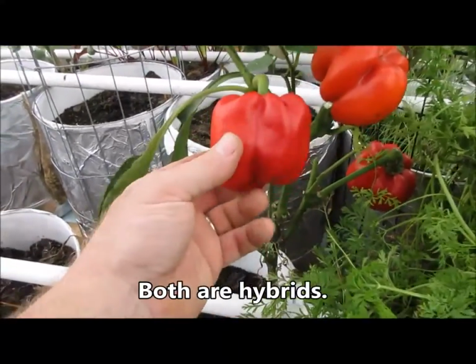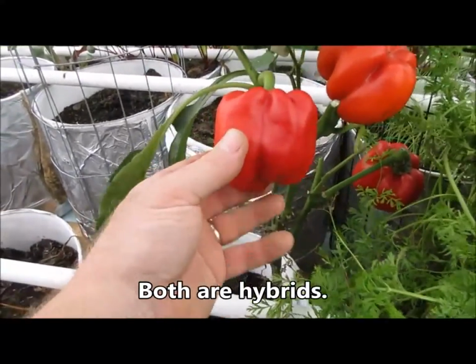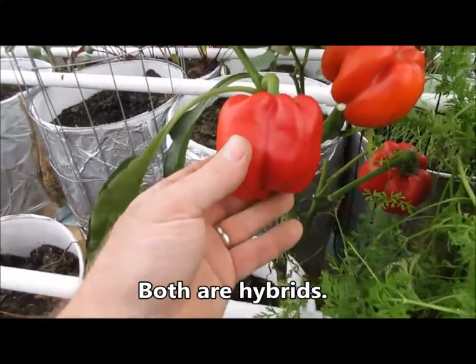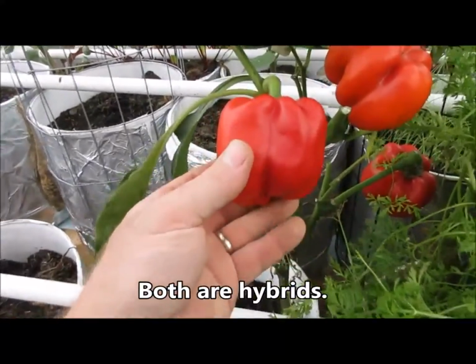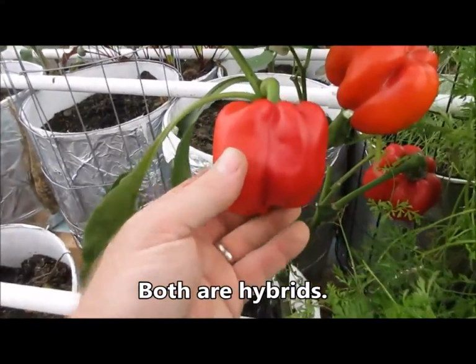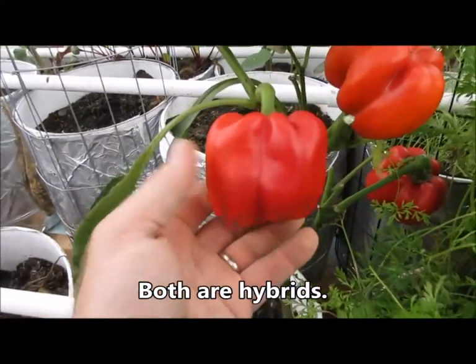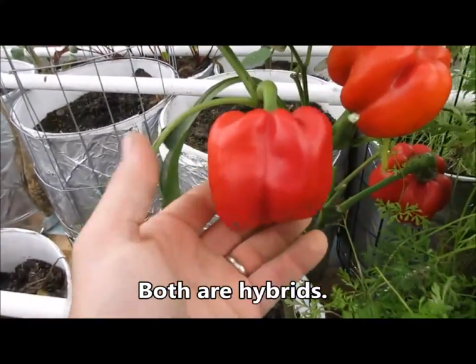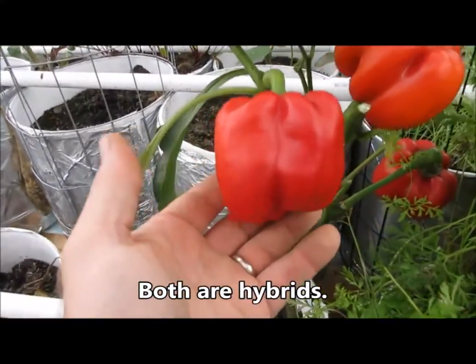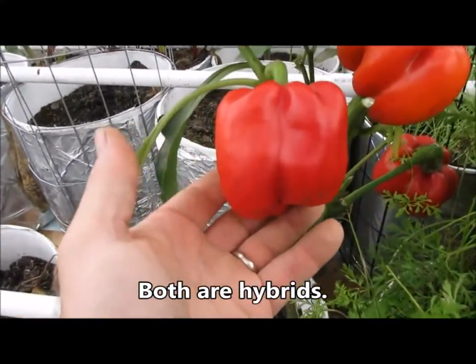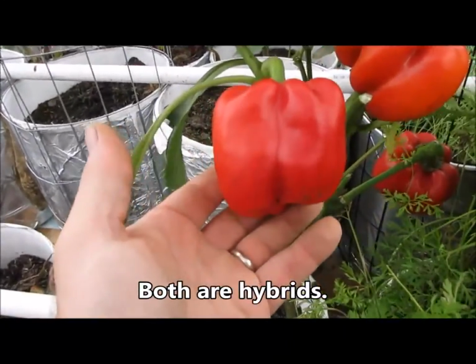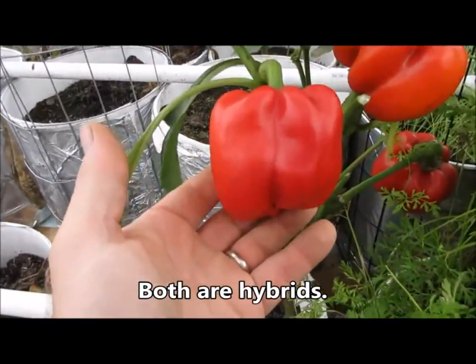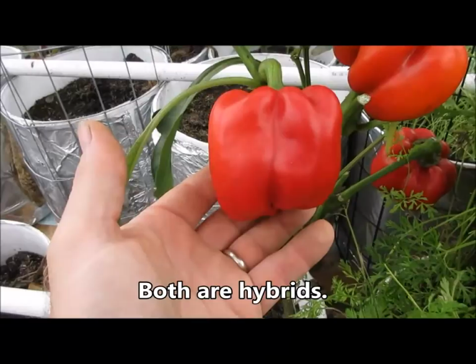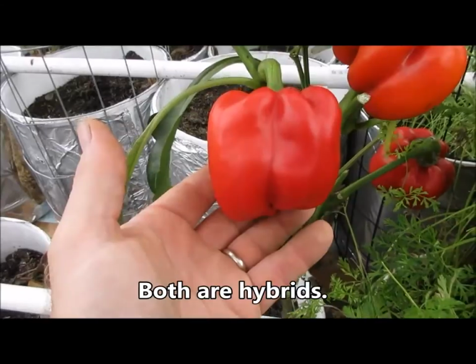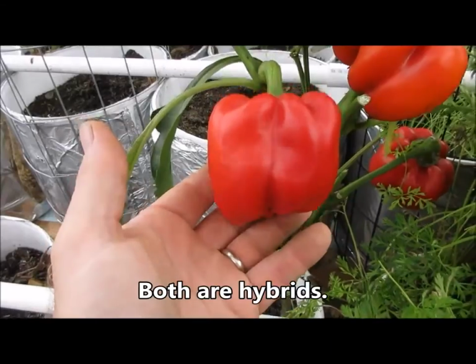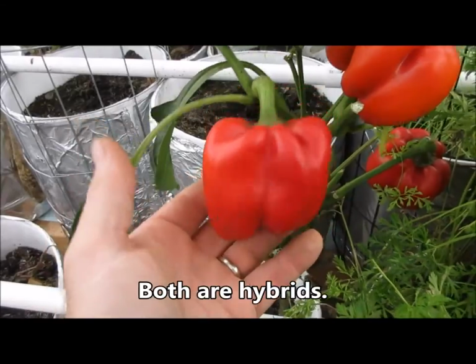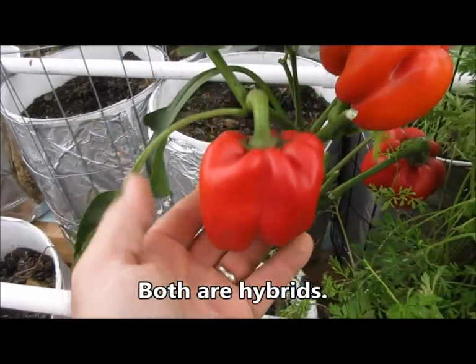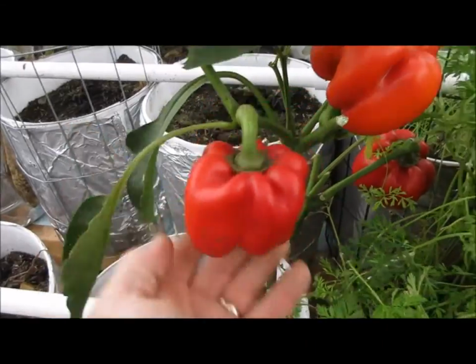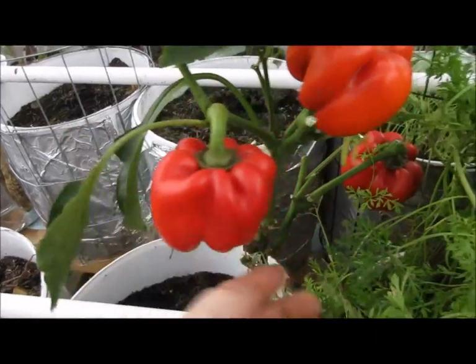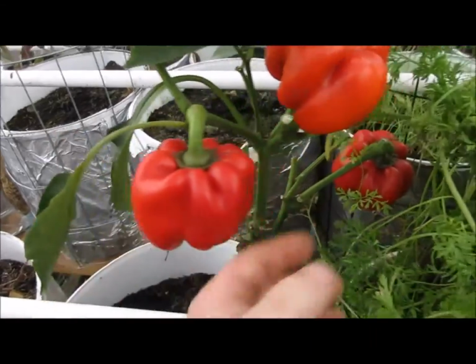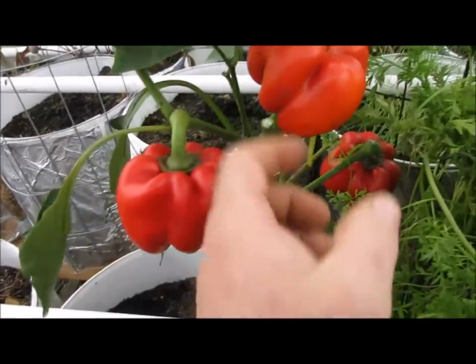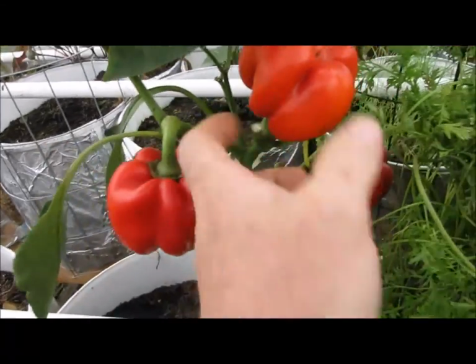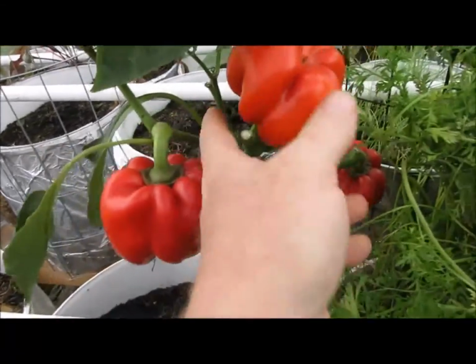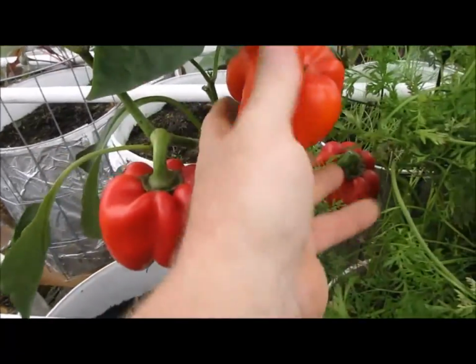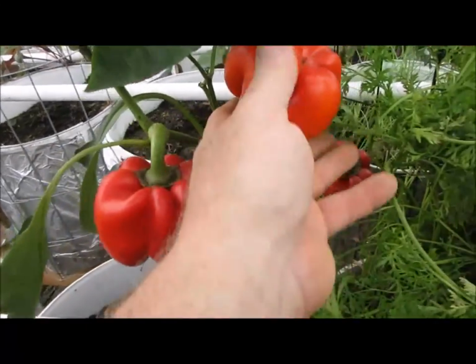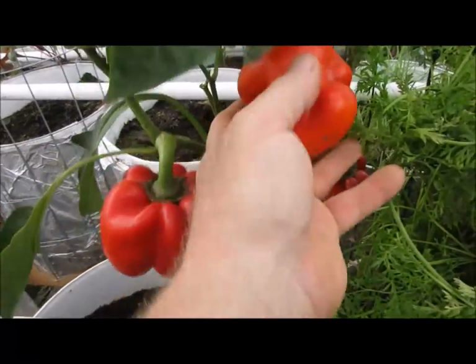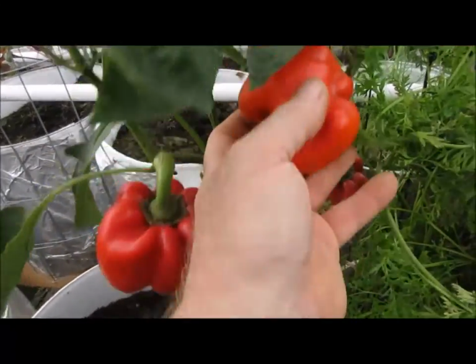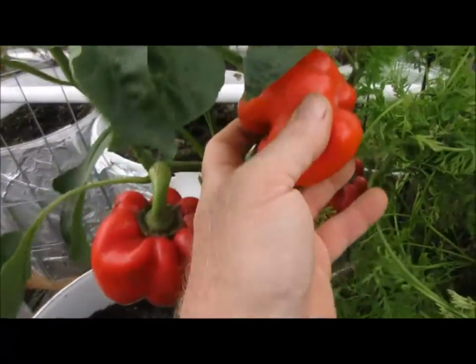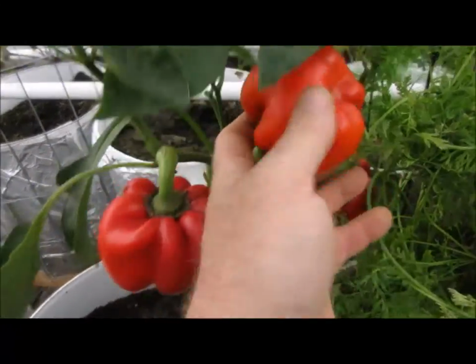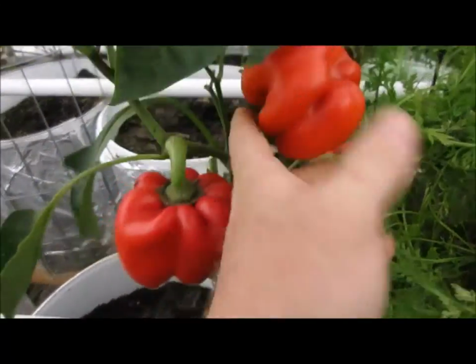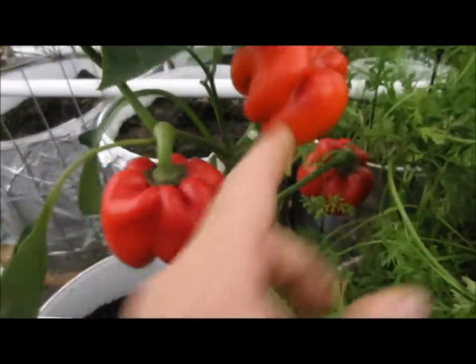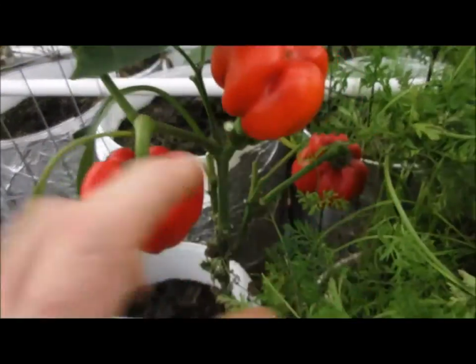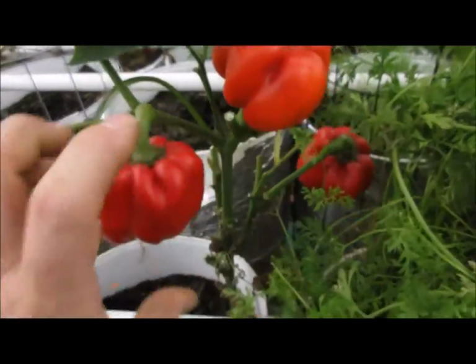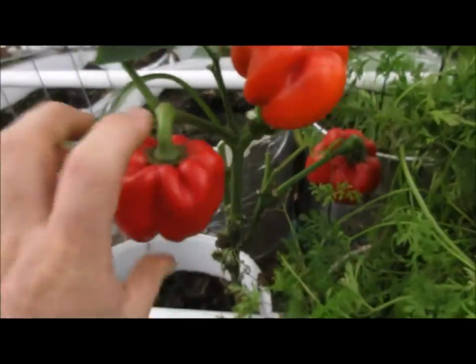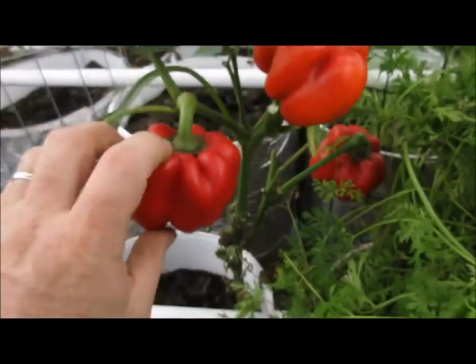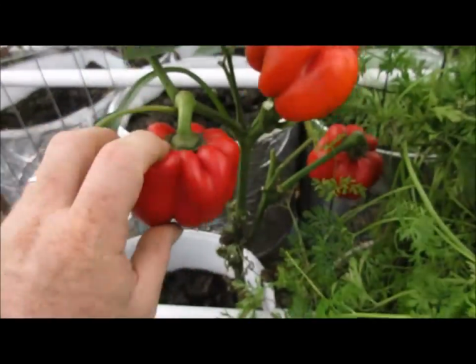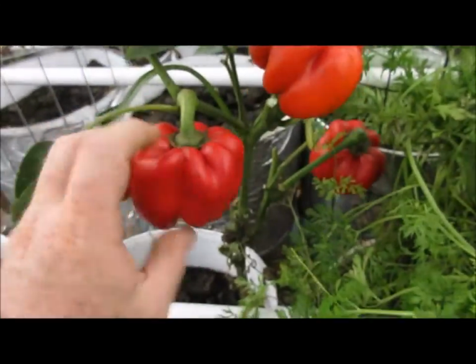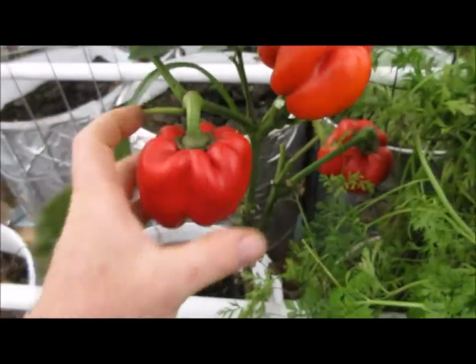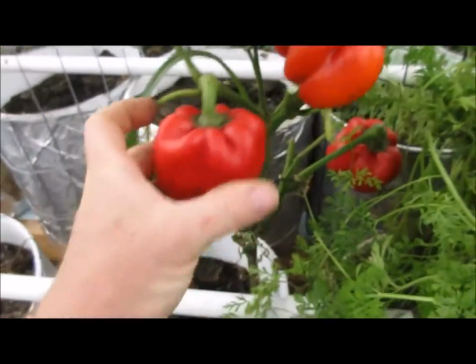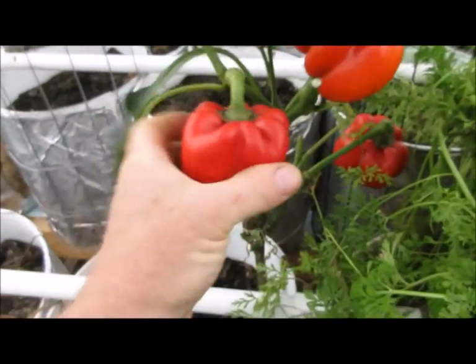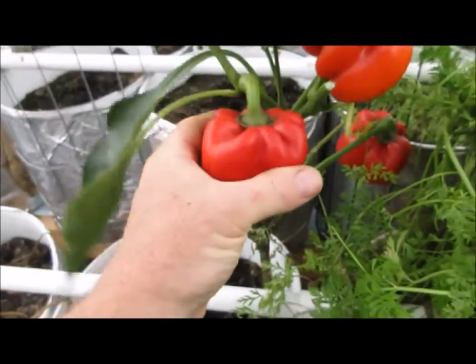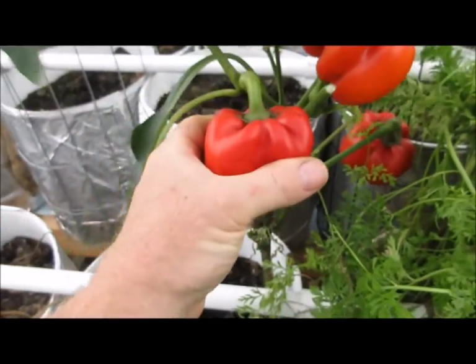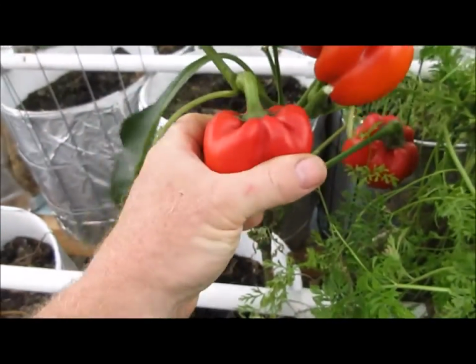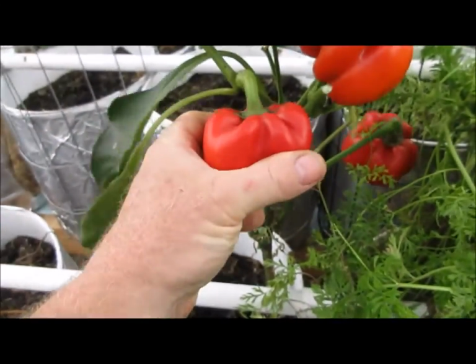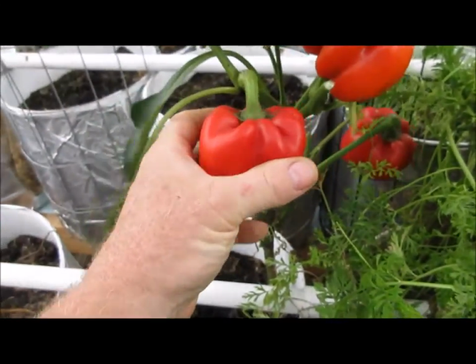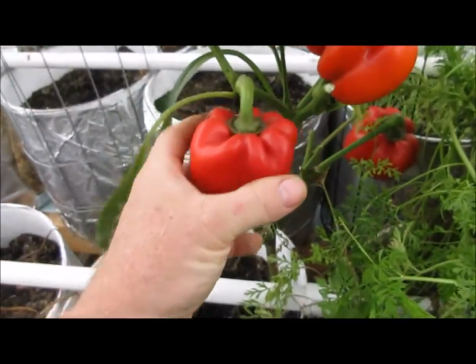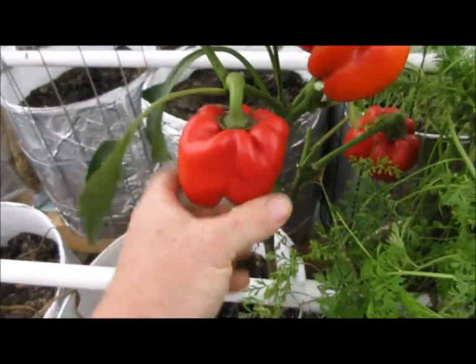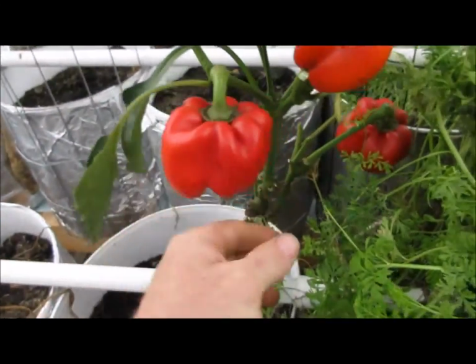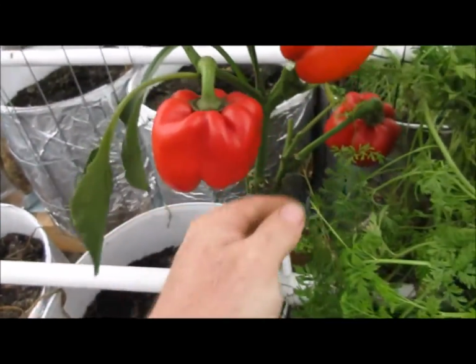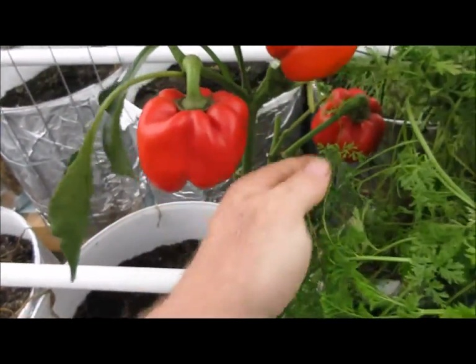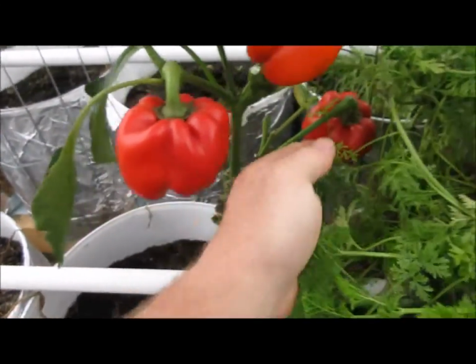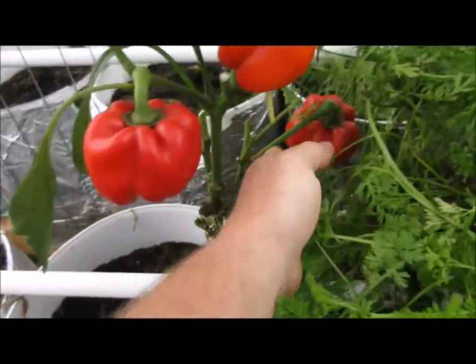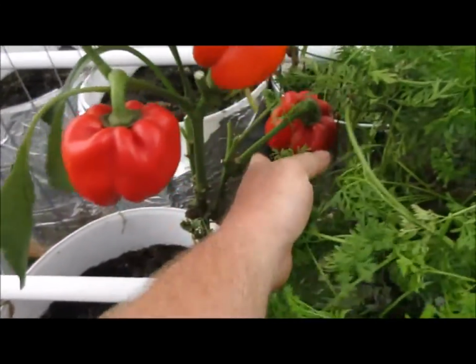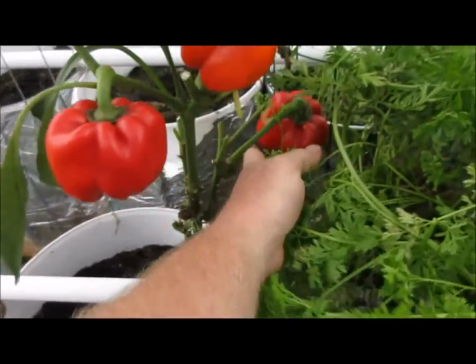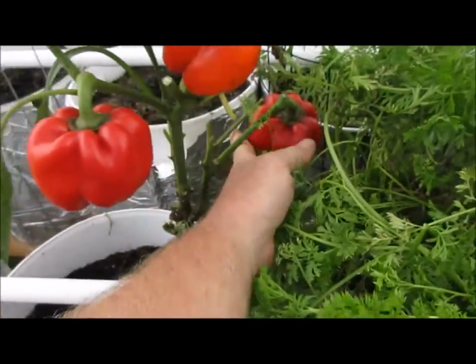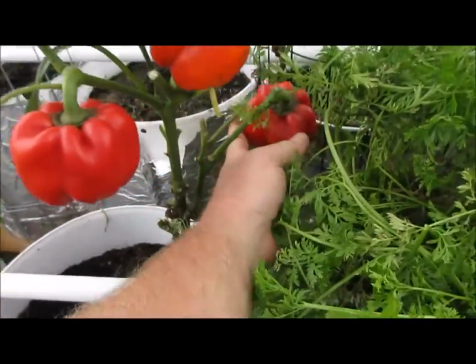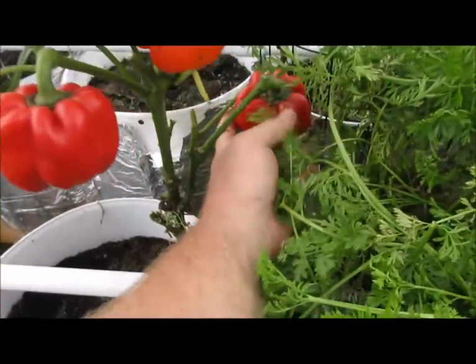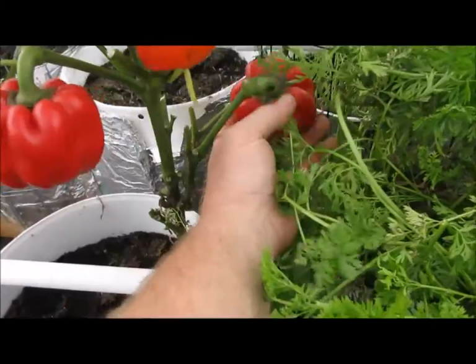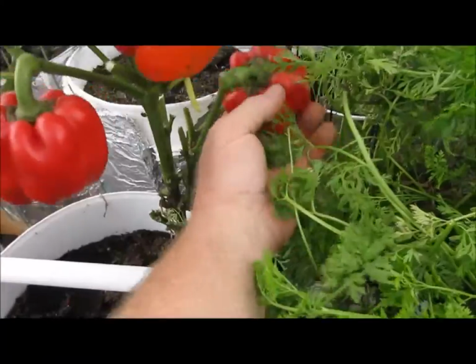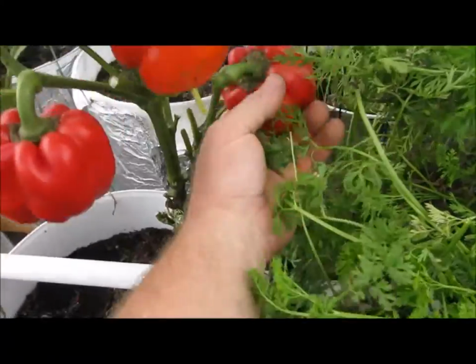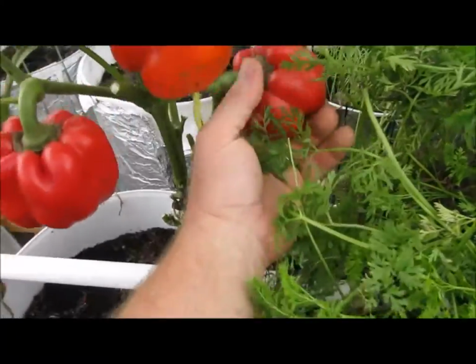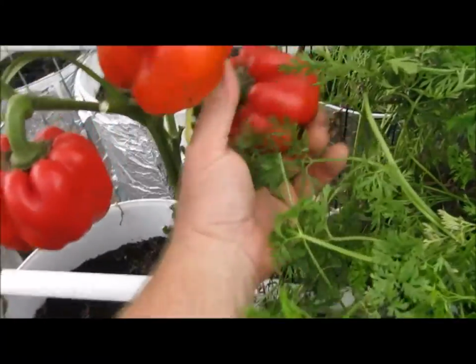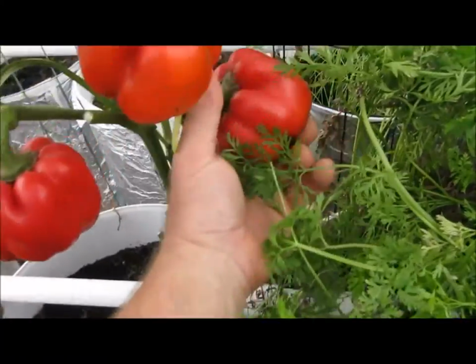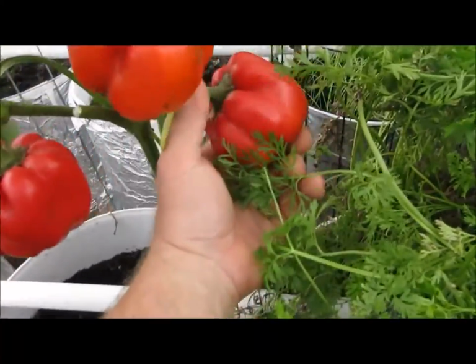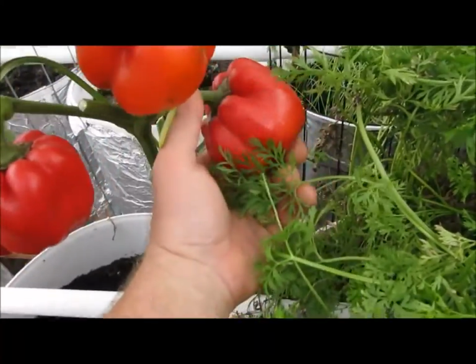This is what an average Red Knight looks like. They're kind of squatty, nice and fat. They'd probably make a good stuffing pepper.